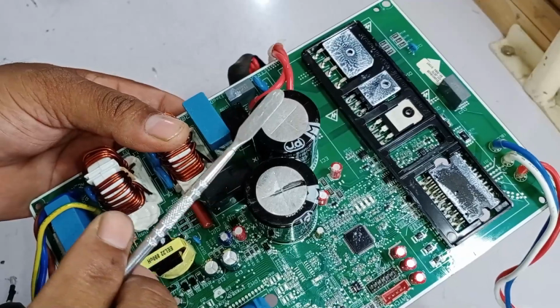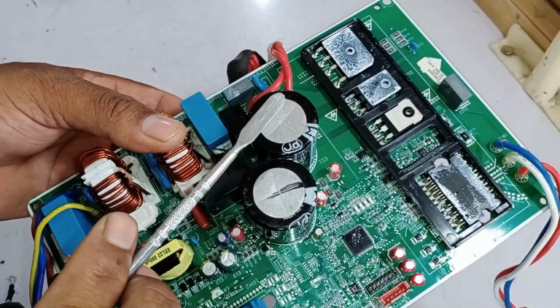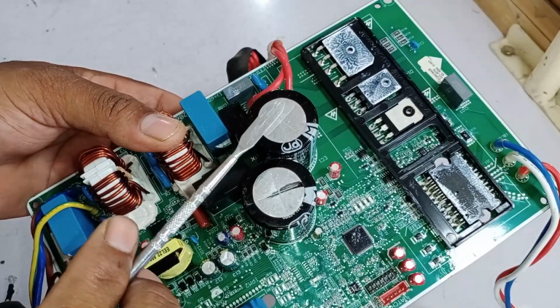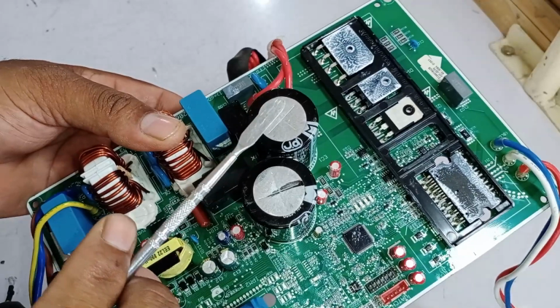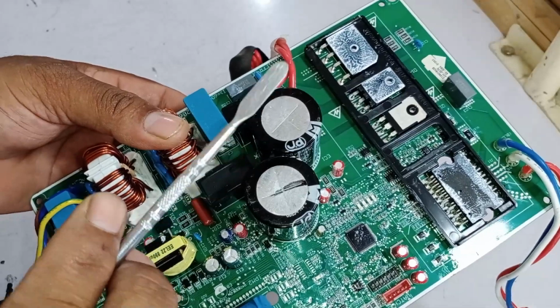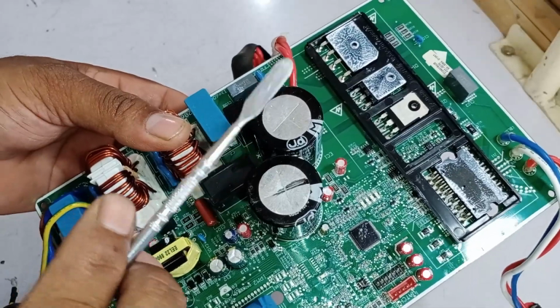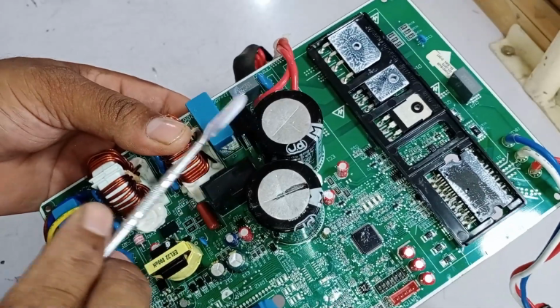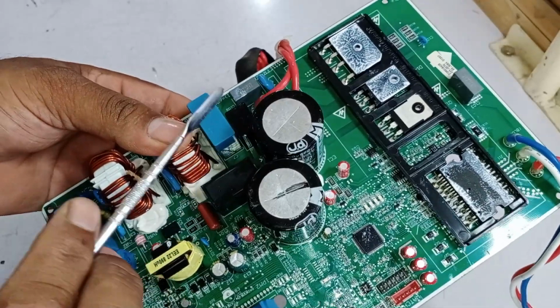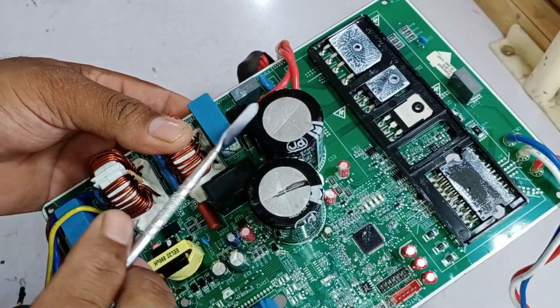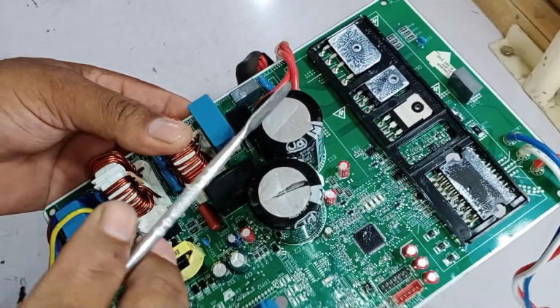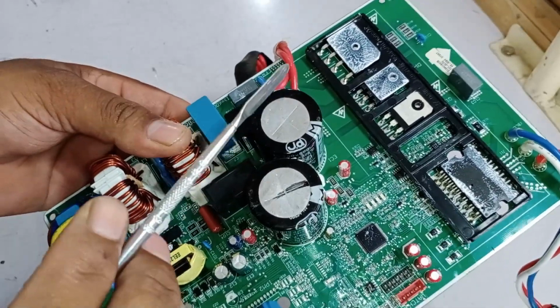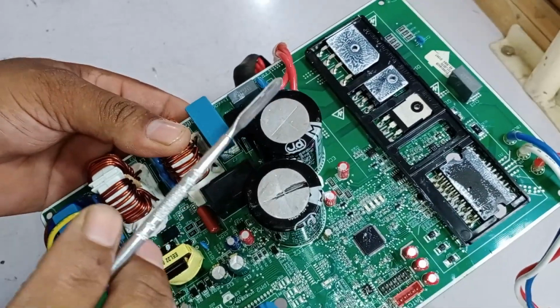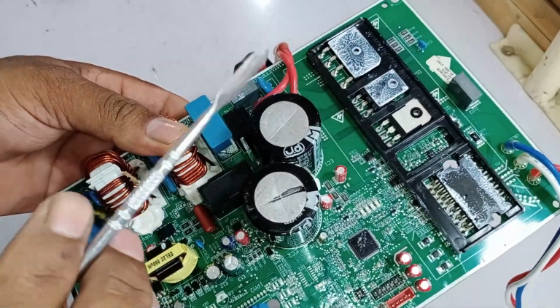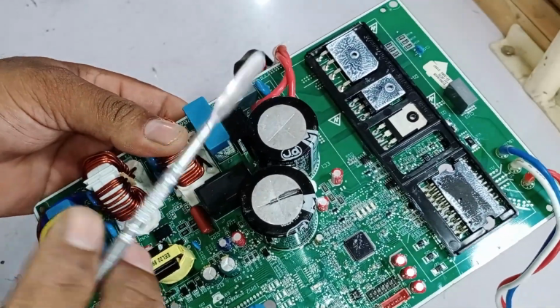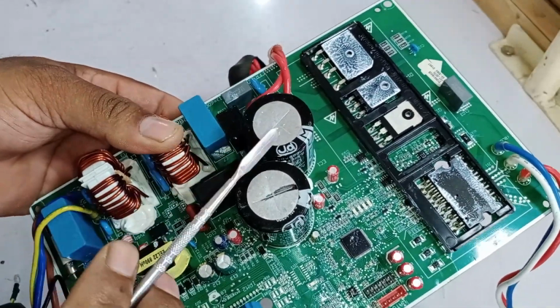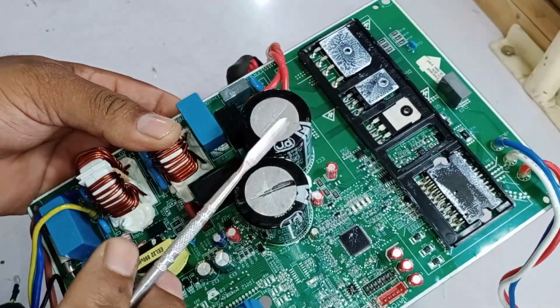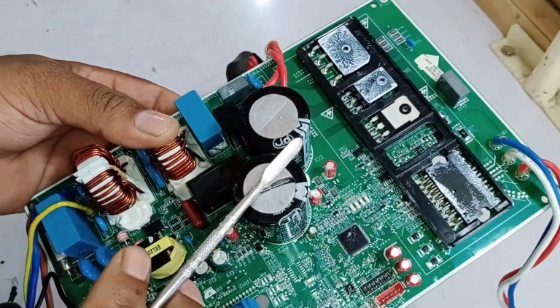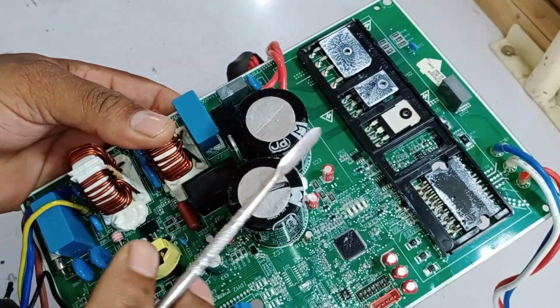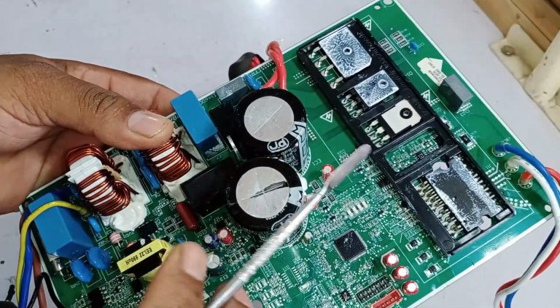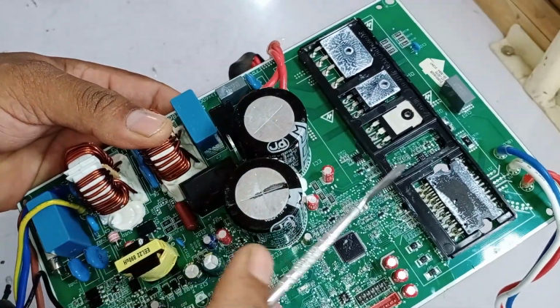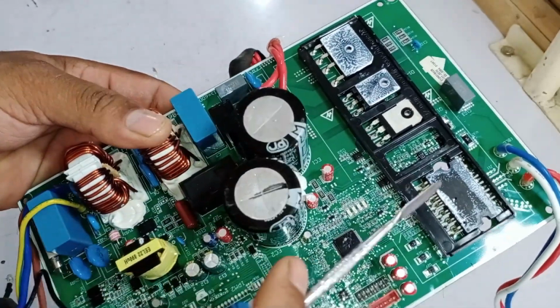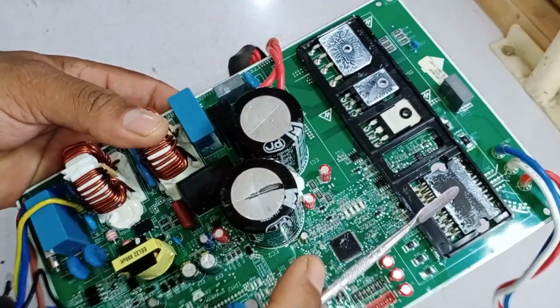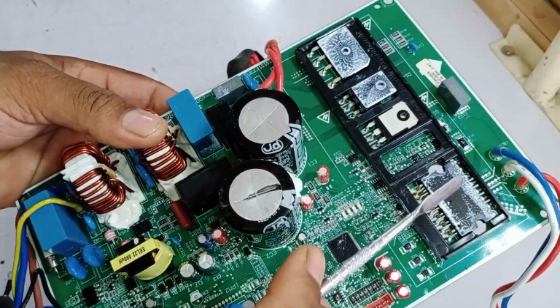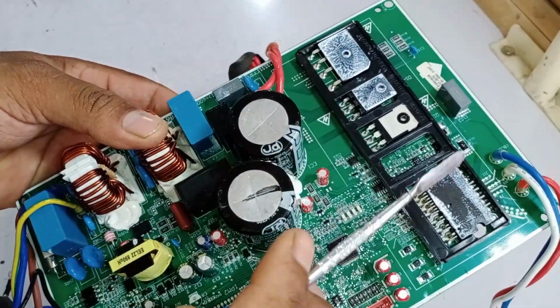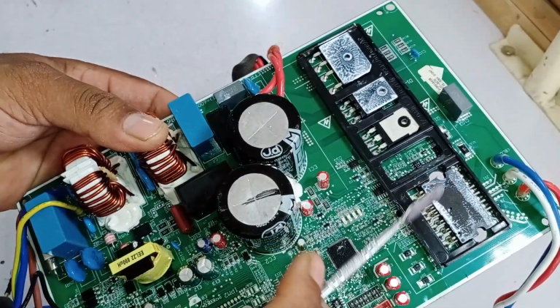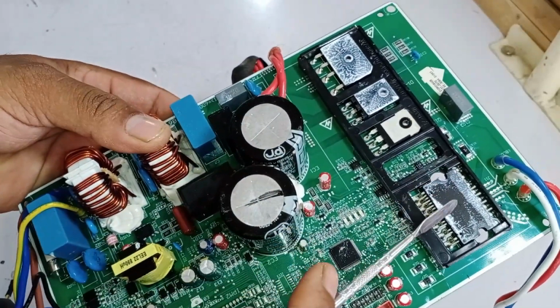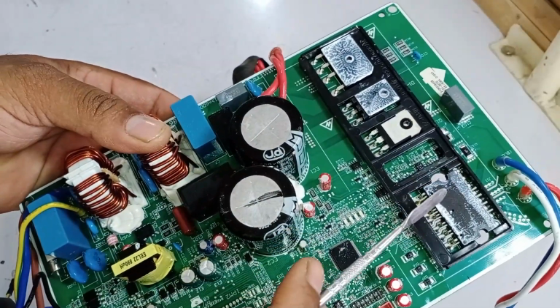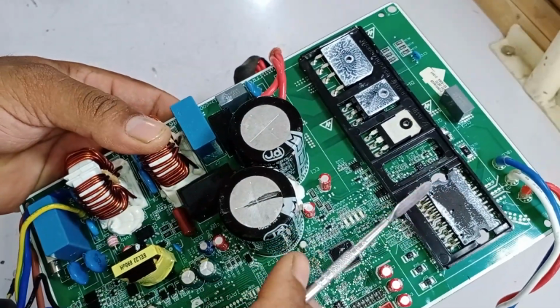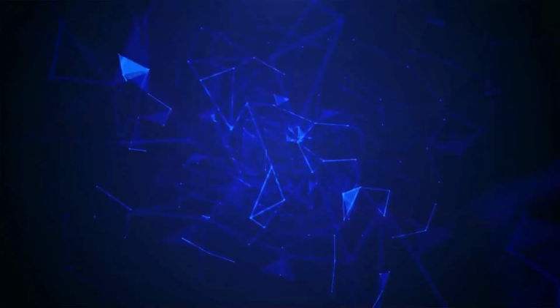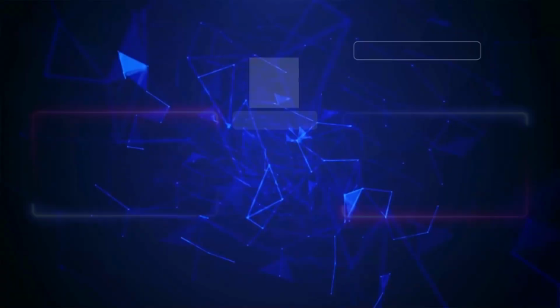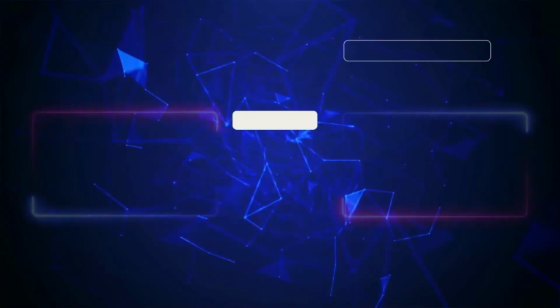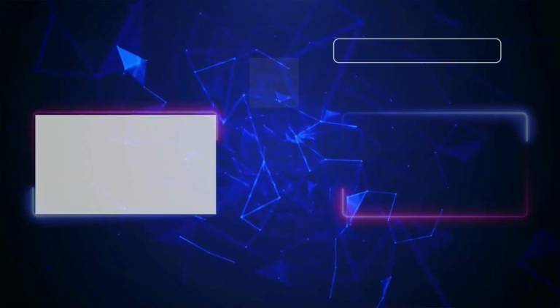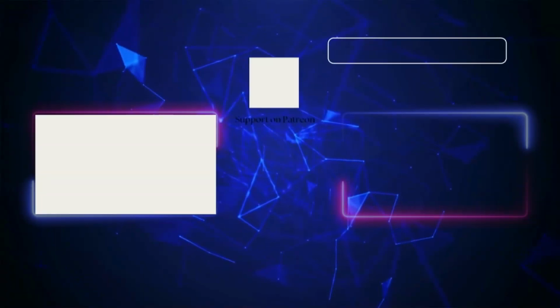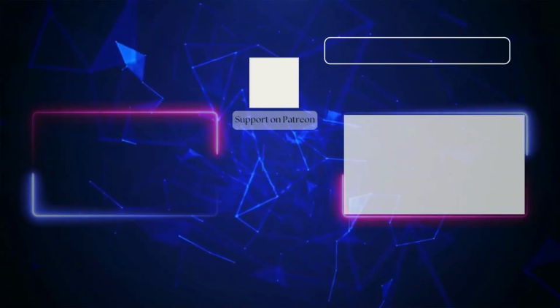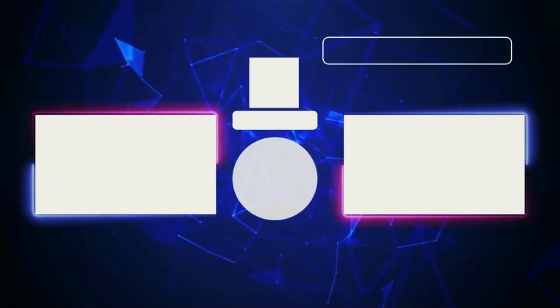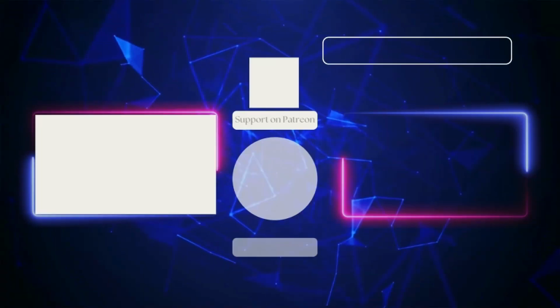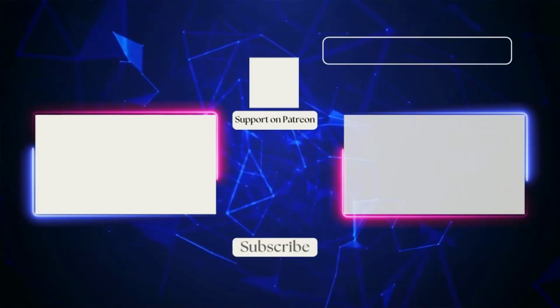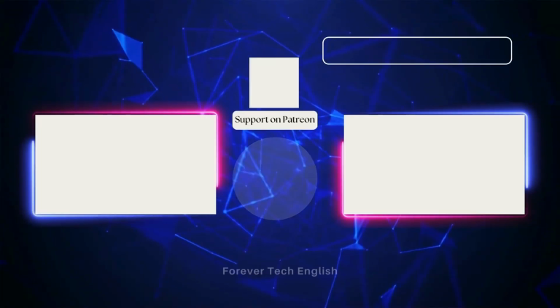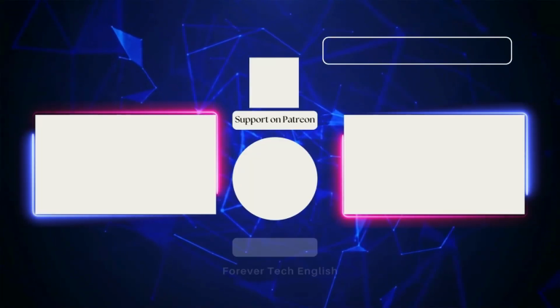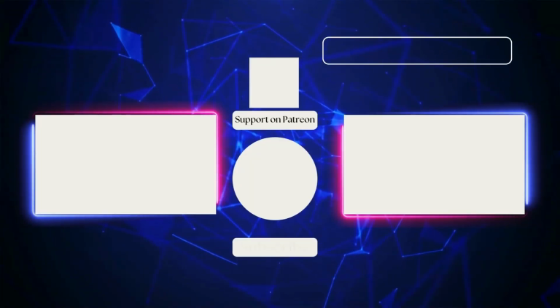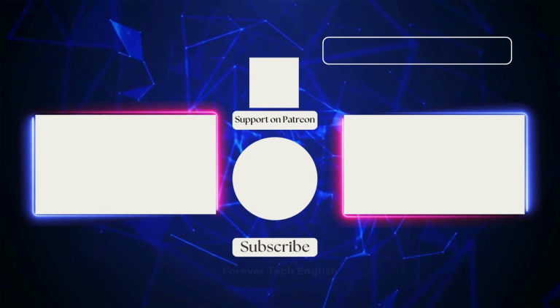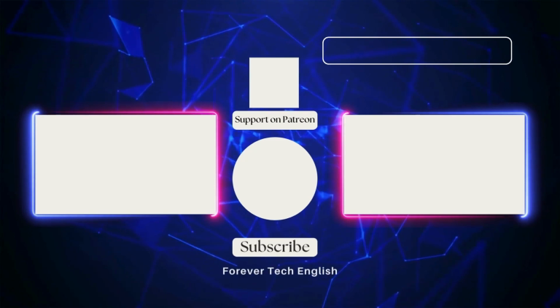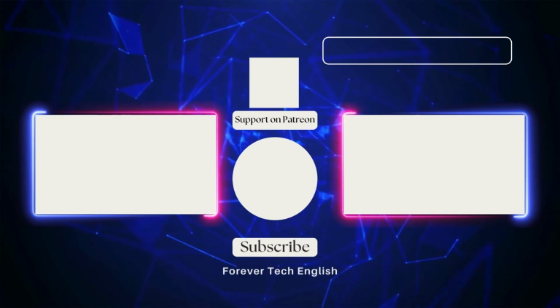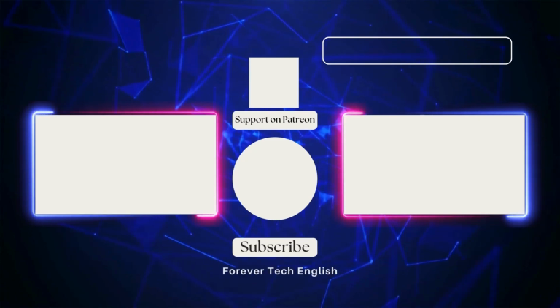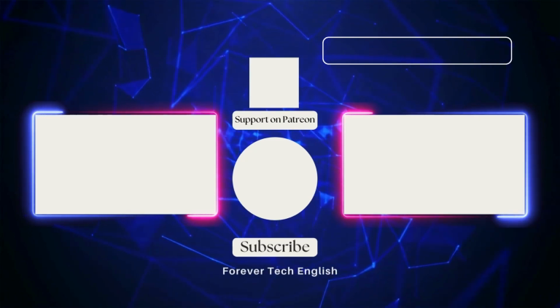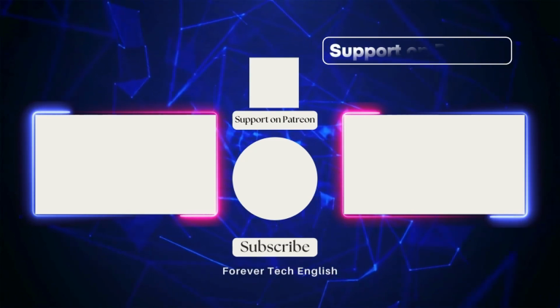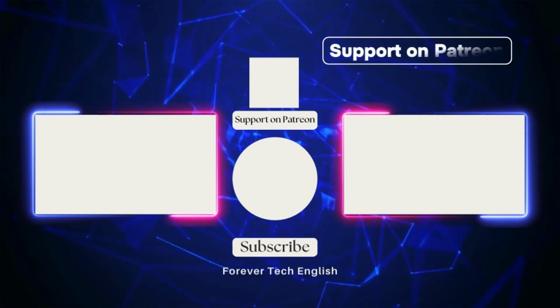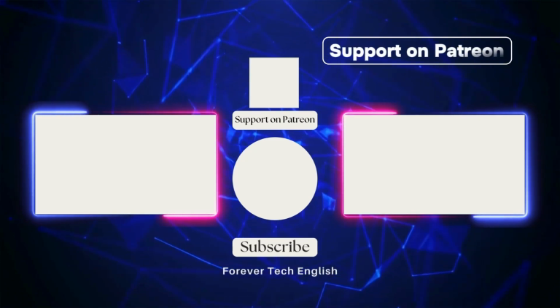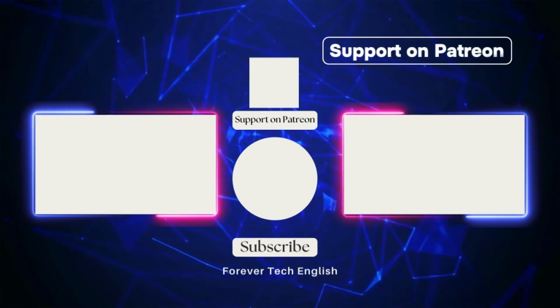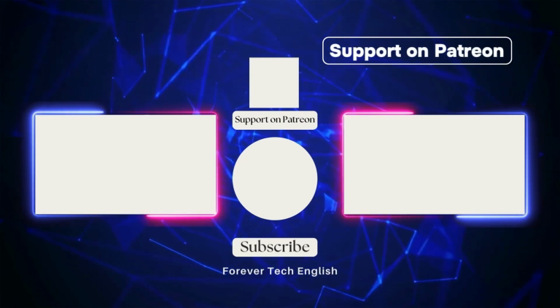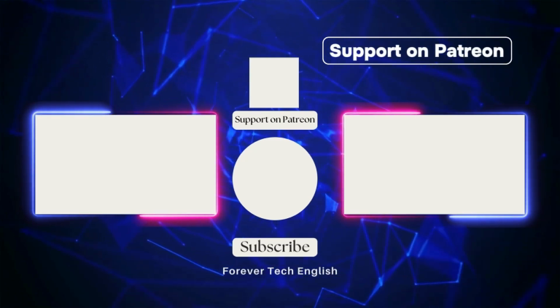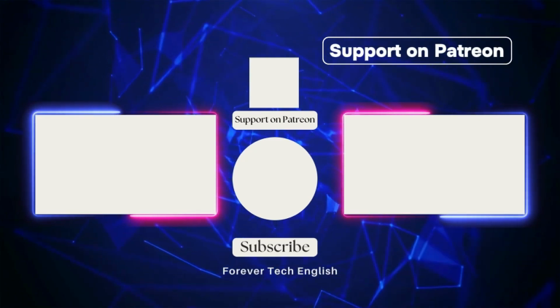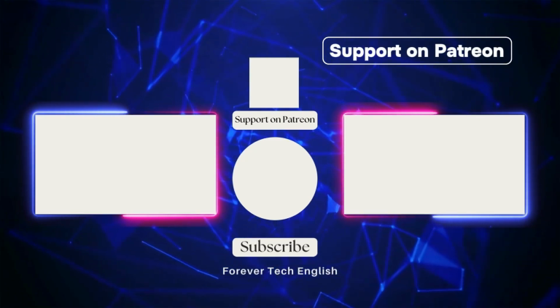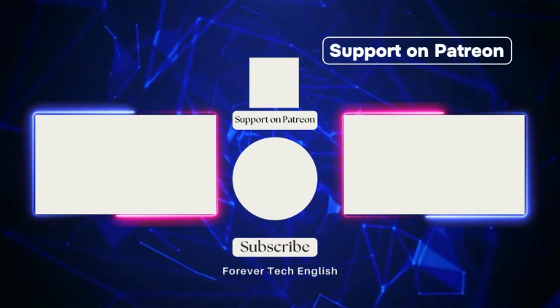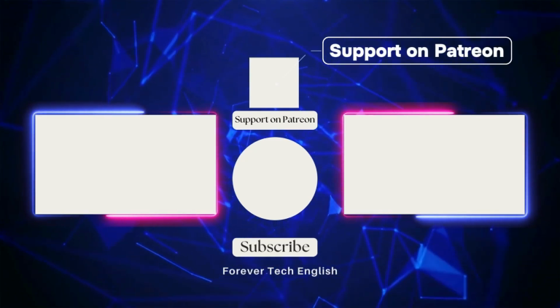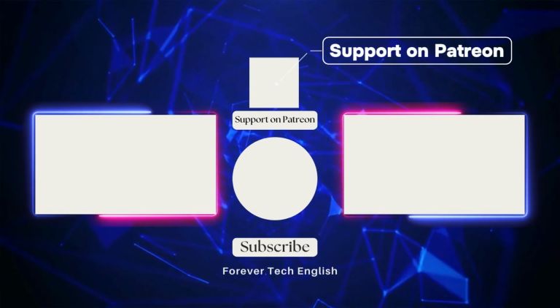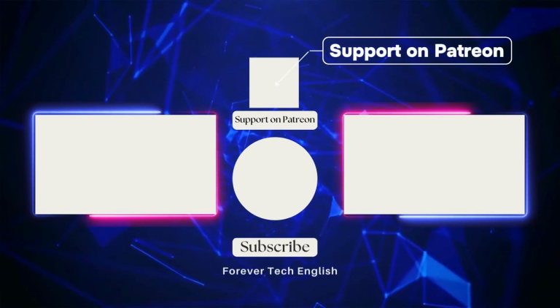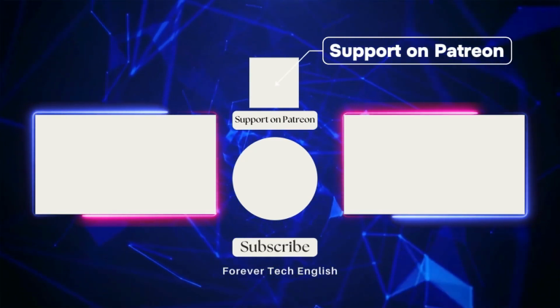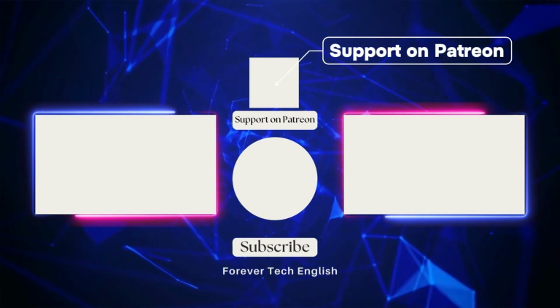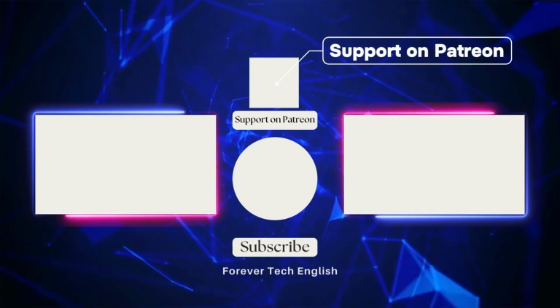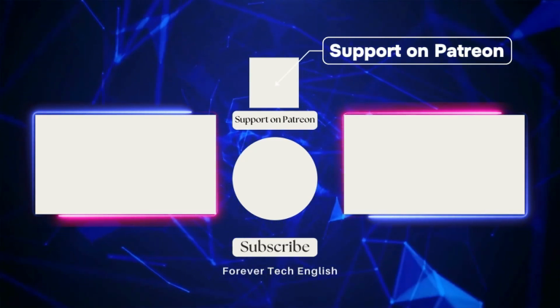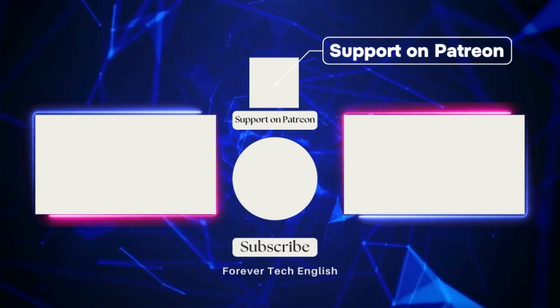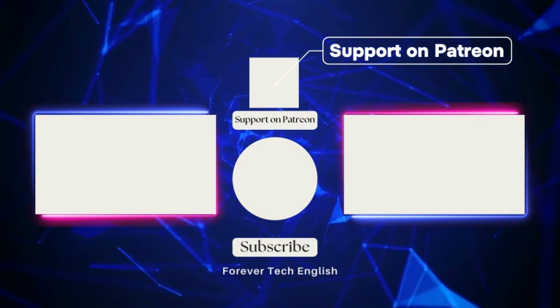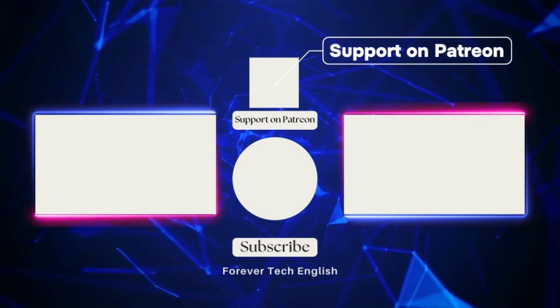Click on the left or right thumbnail to watch our next videos and subscribe. Thank you.